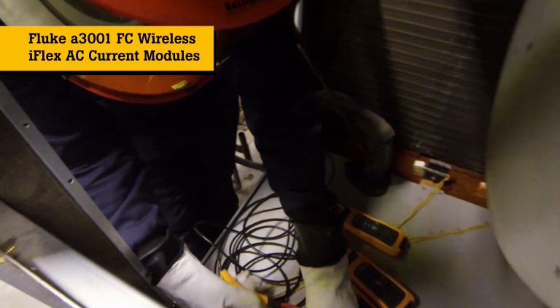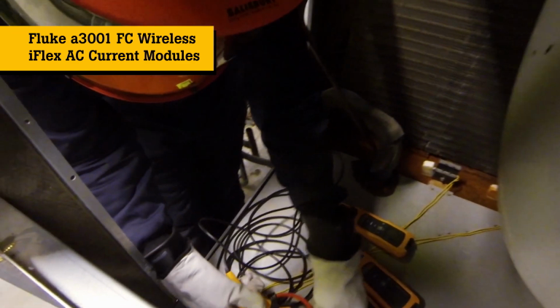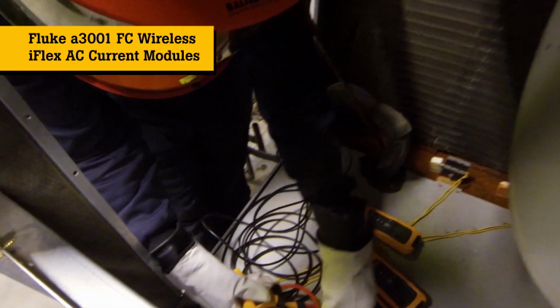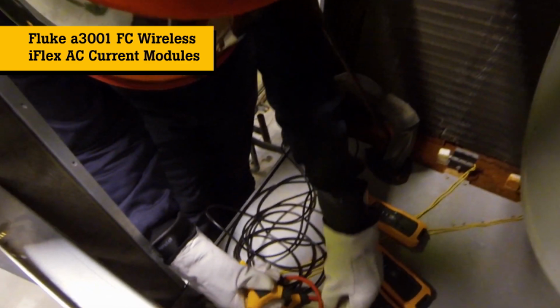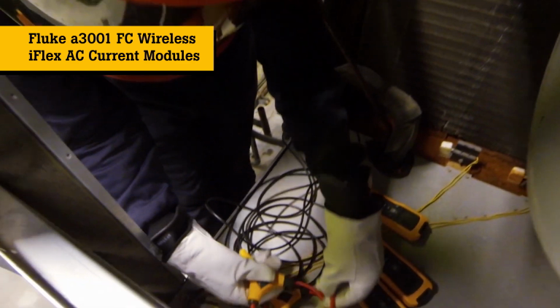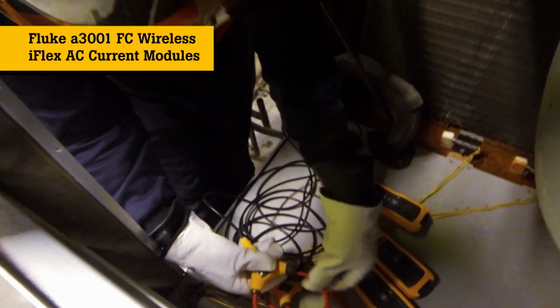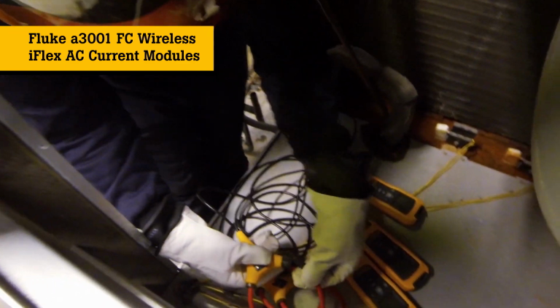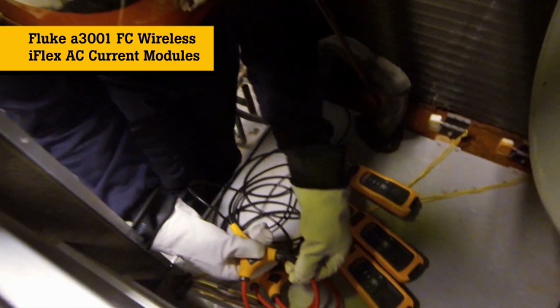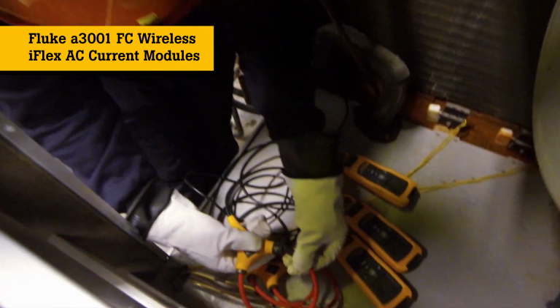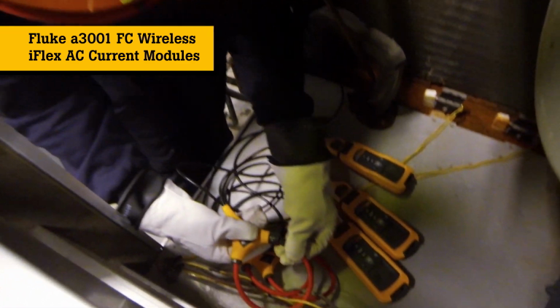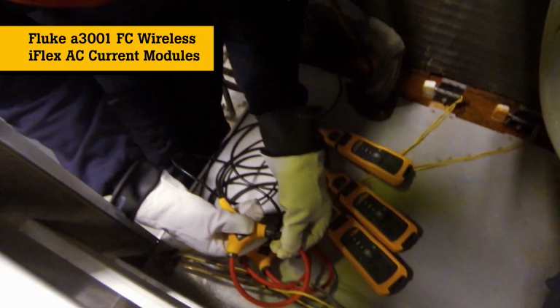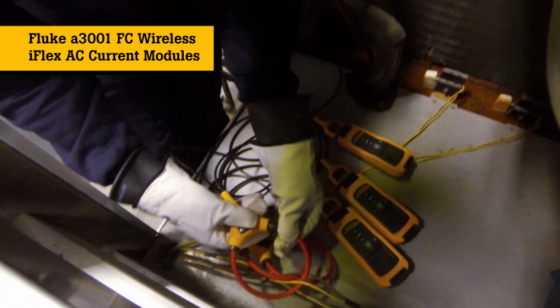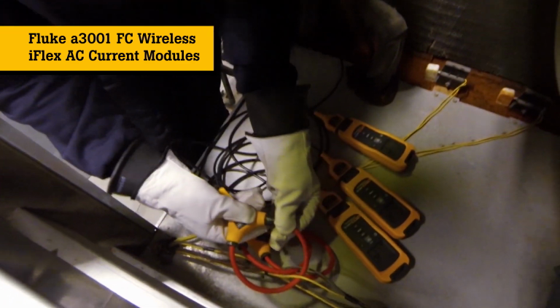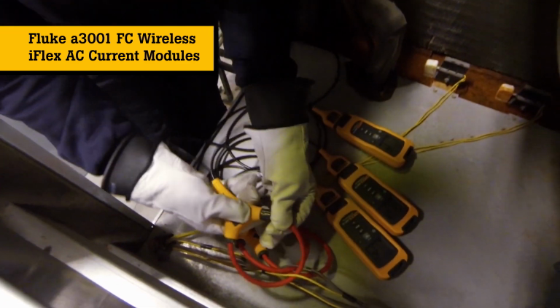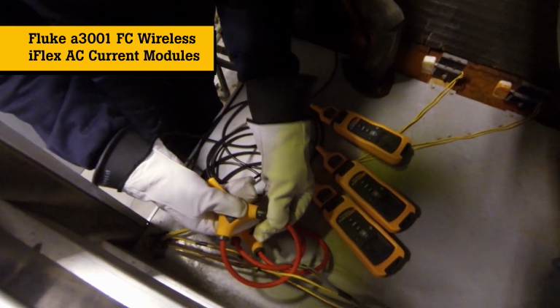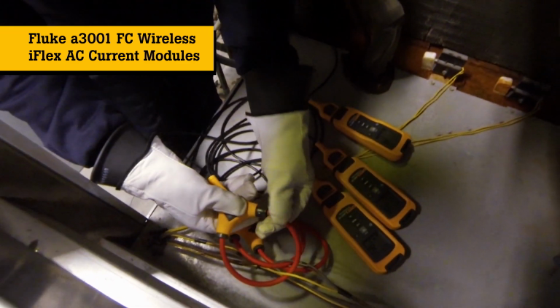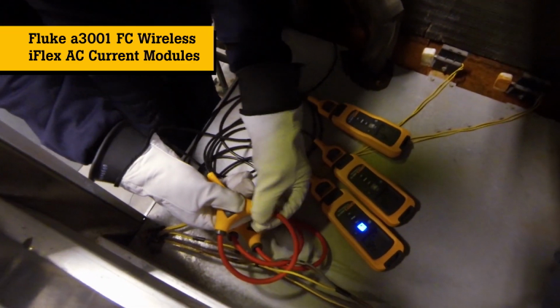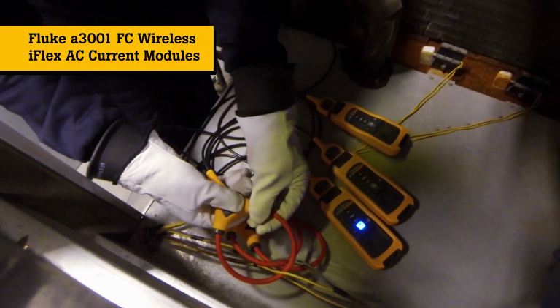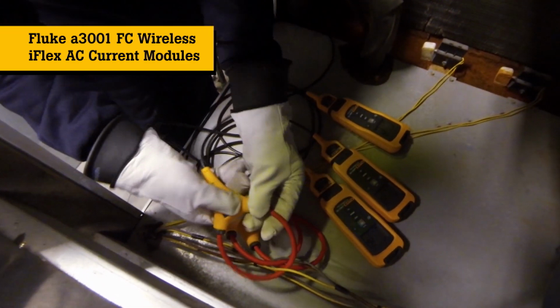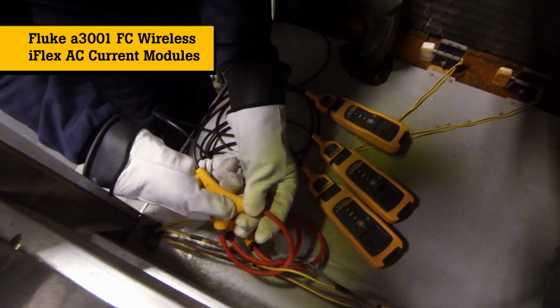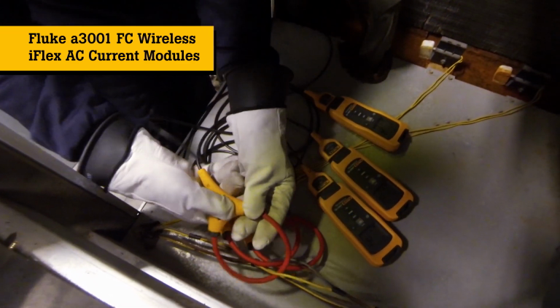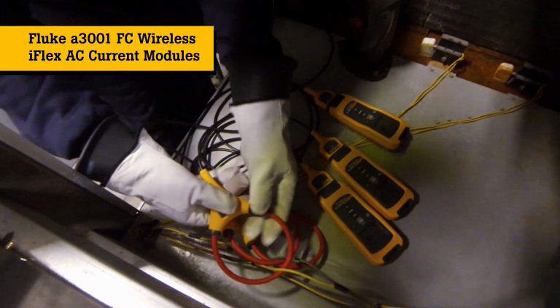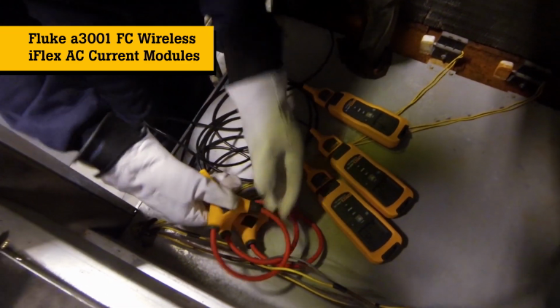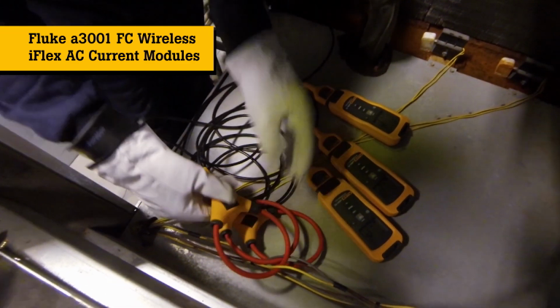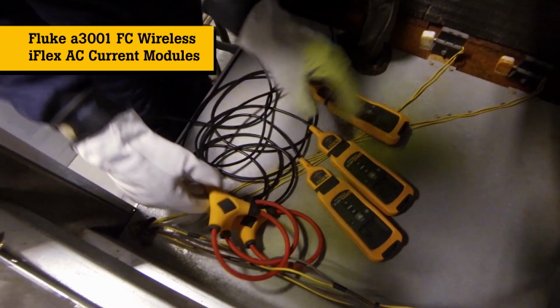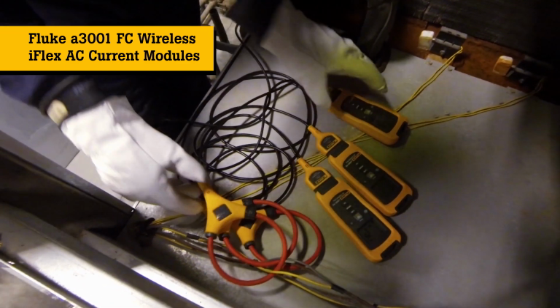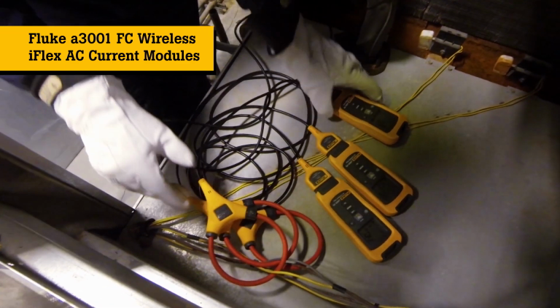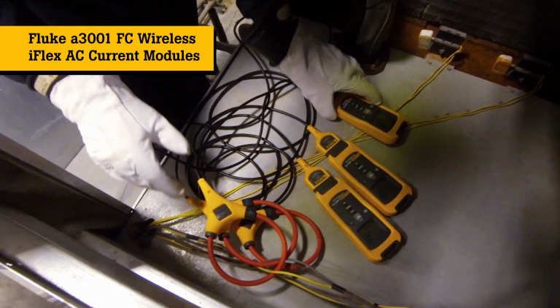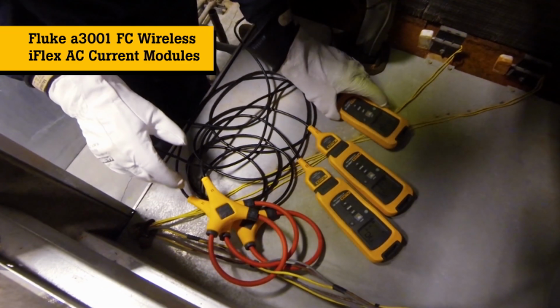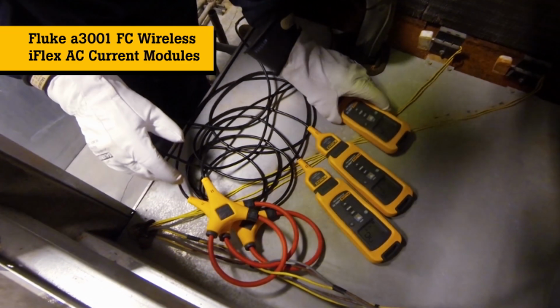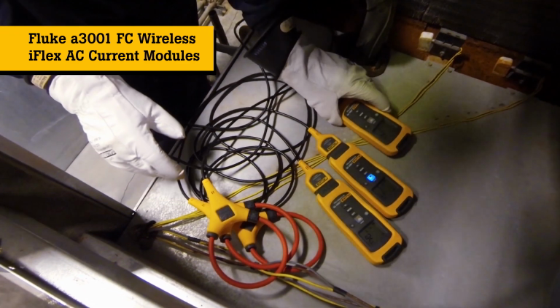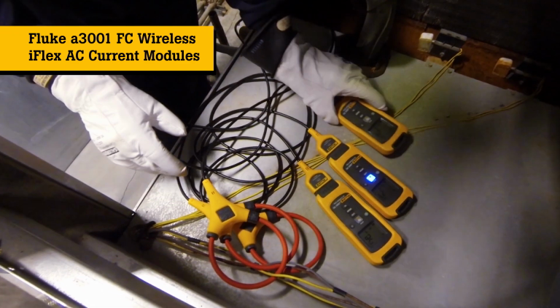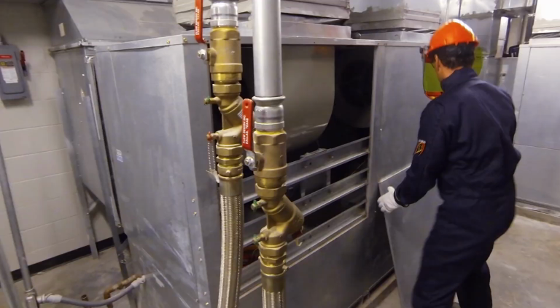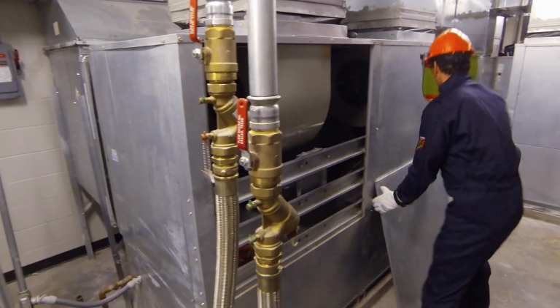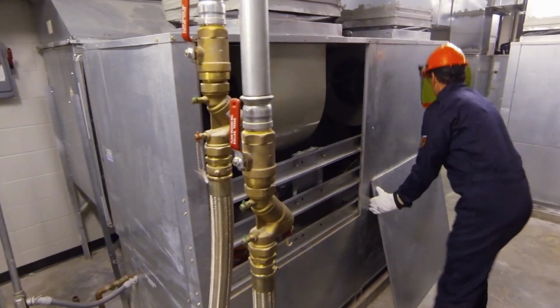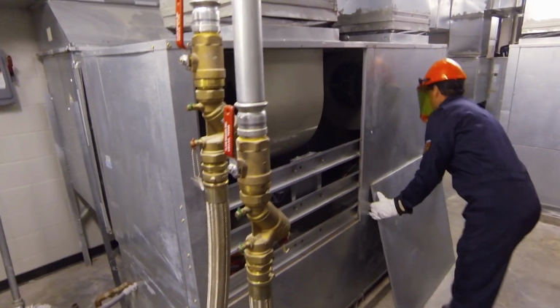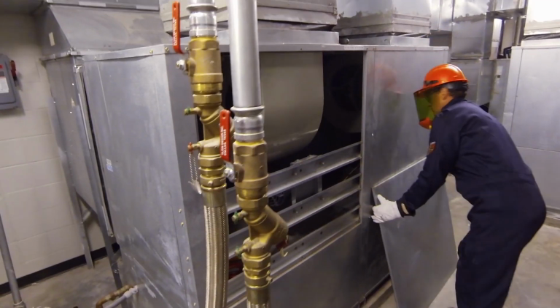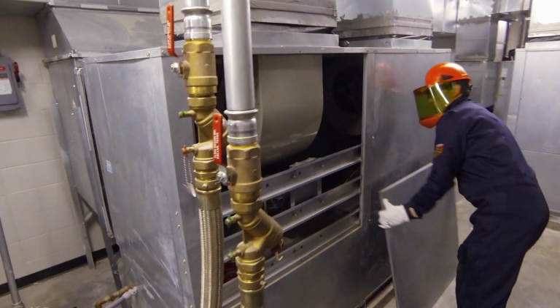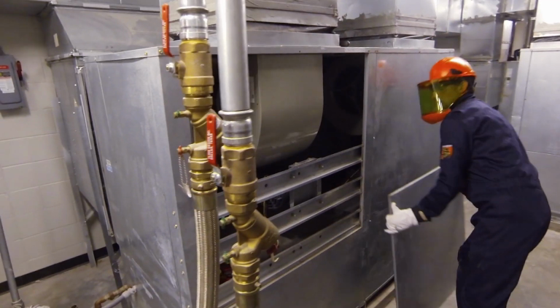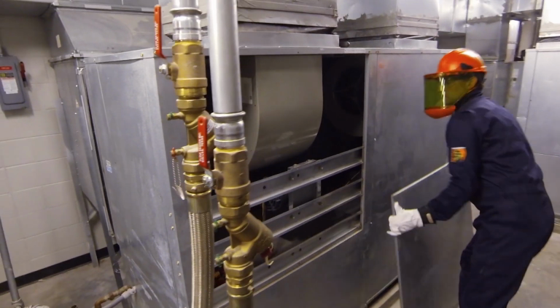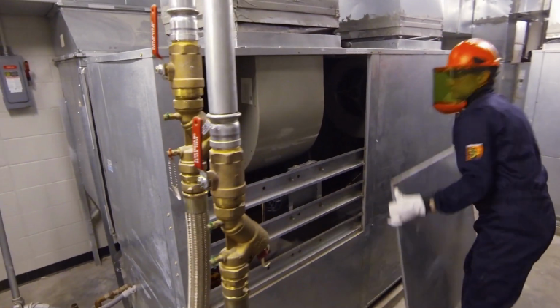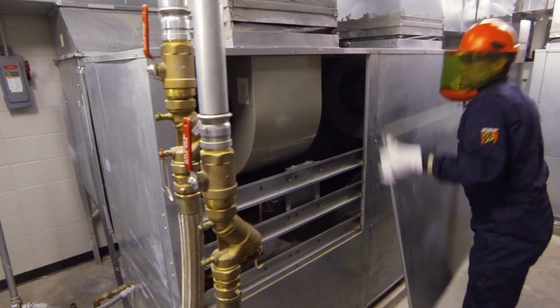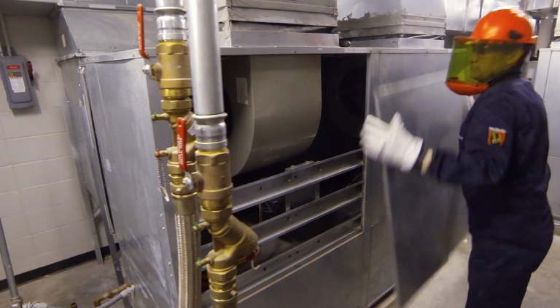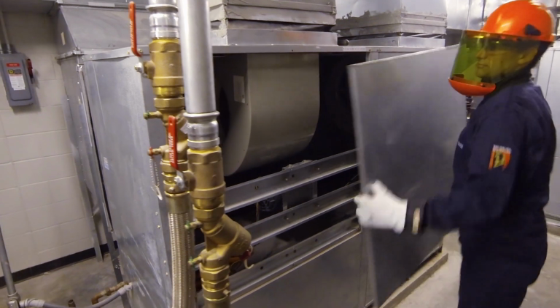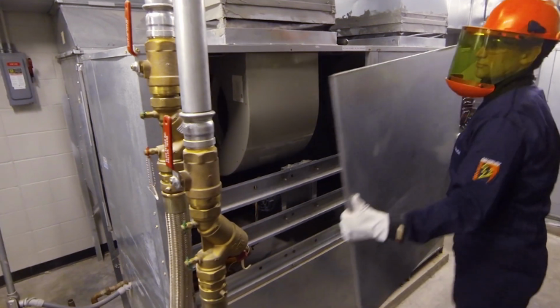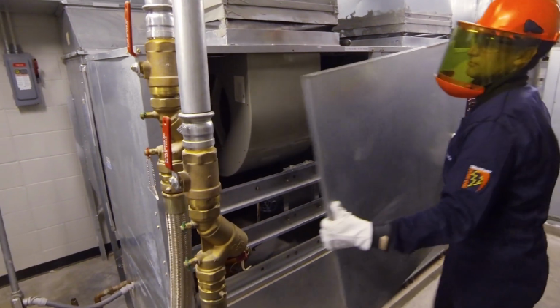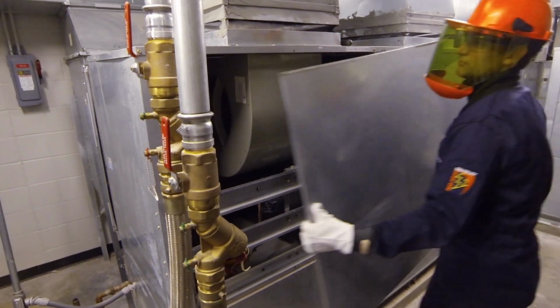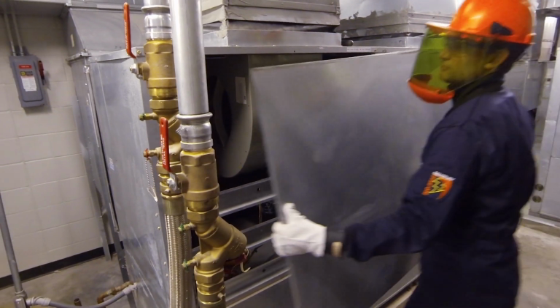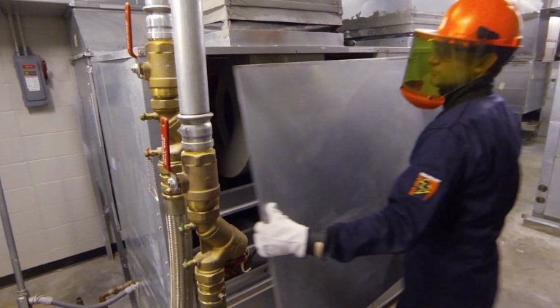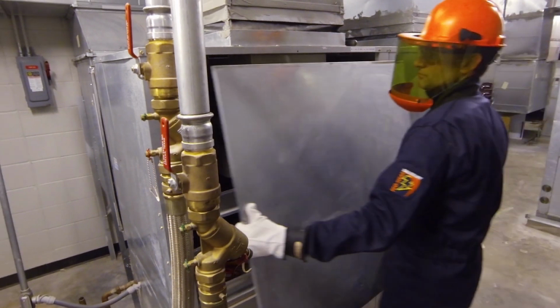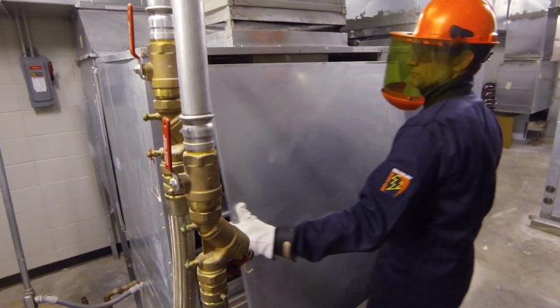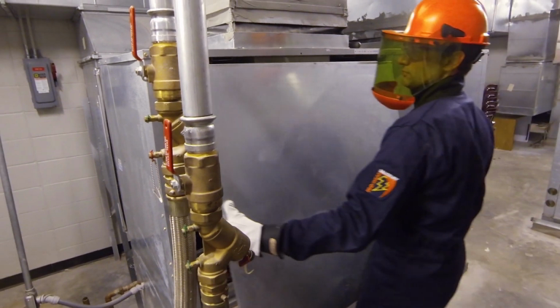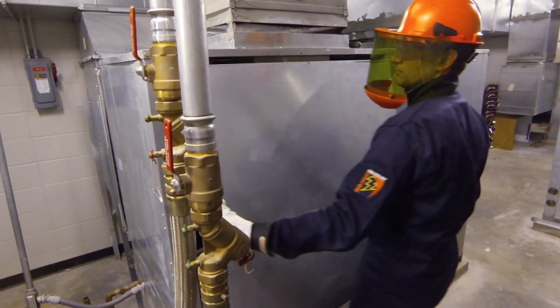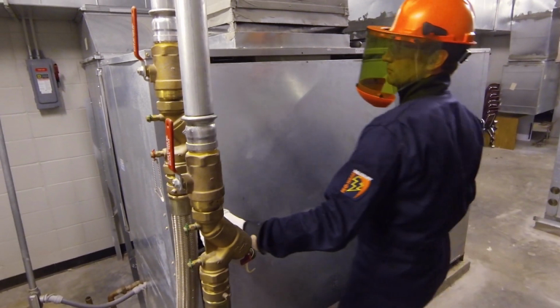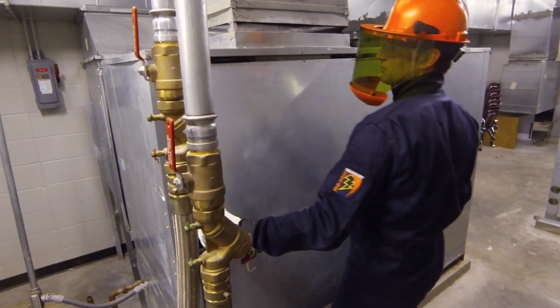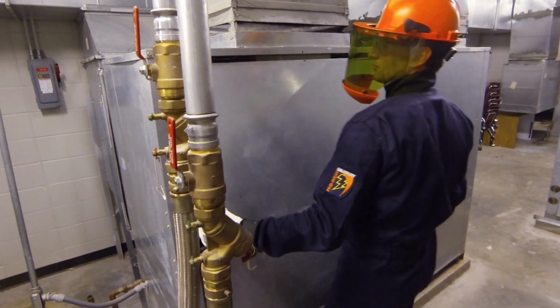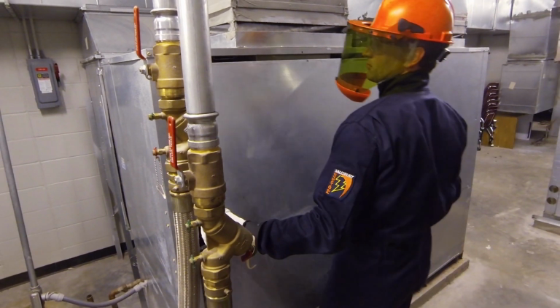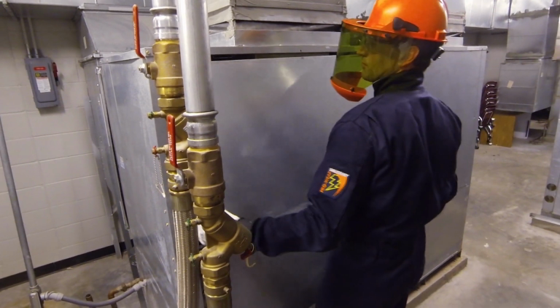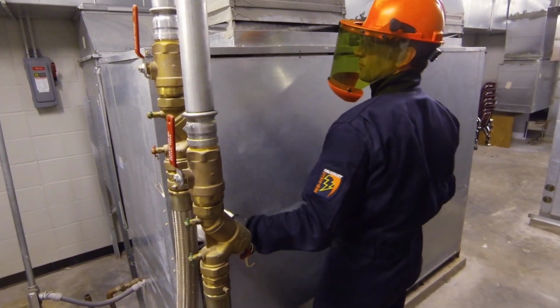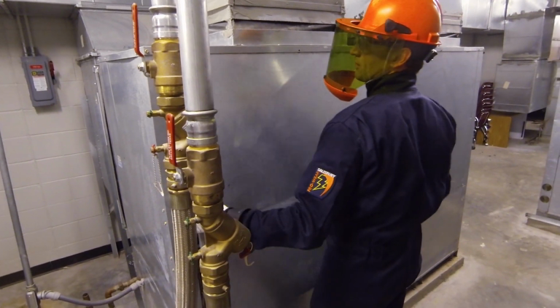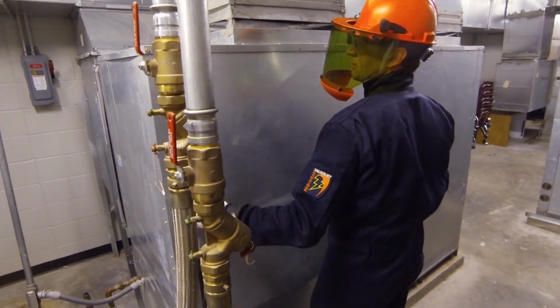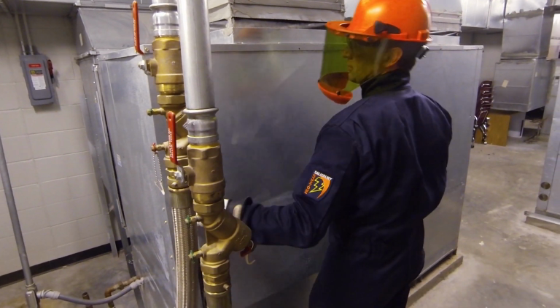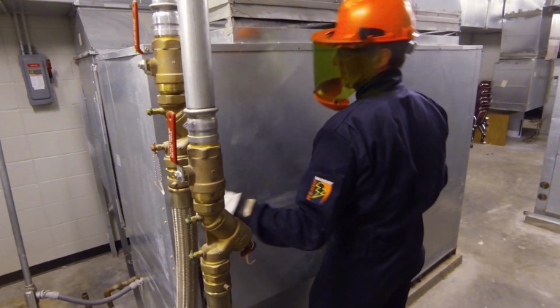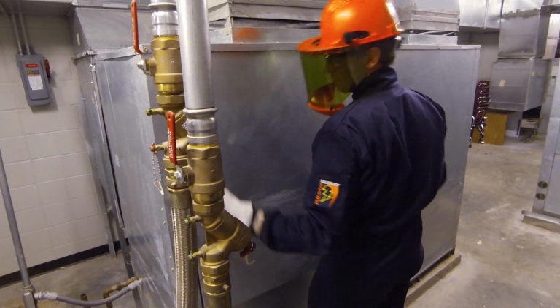I'm going to put this module on, we'll button up the panels, and then we'll come back later to monitor the current and see how we're doing.